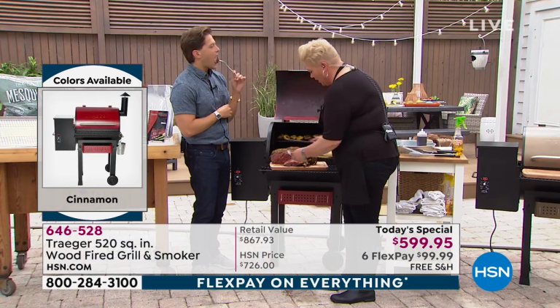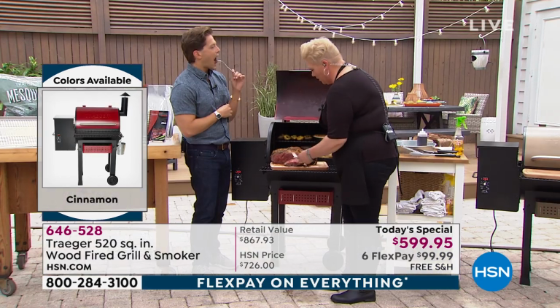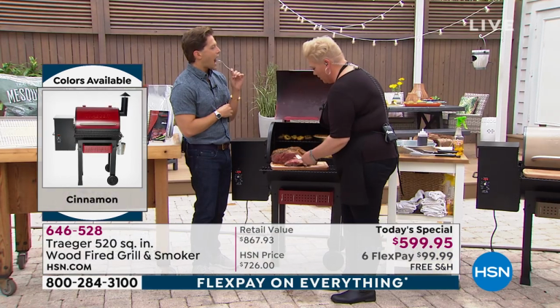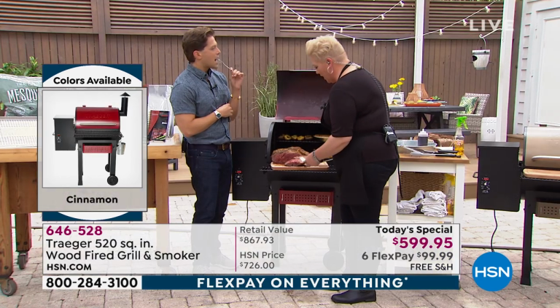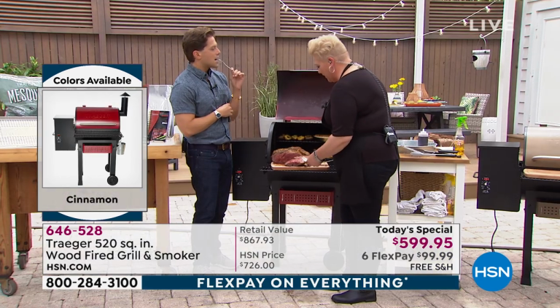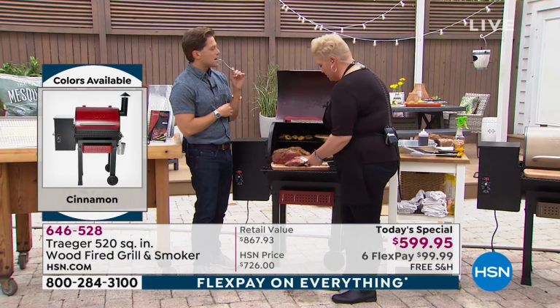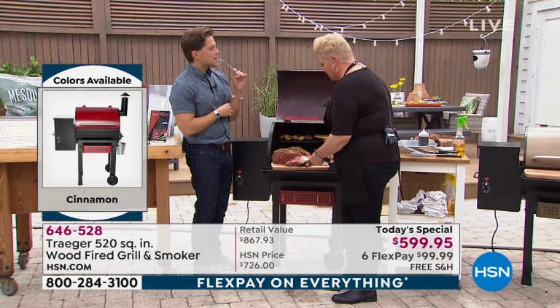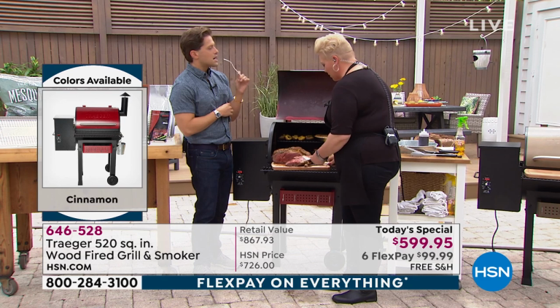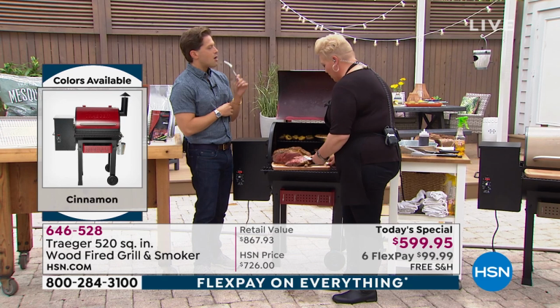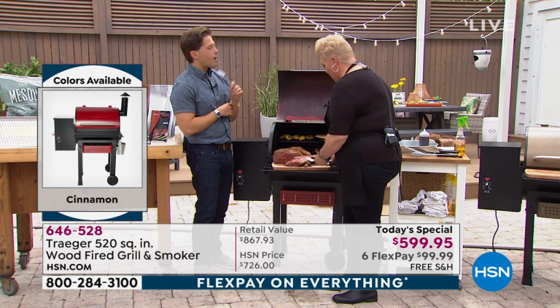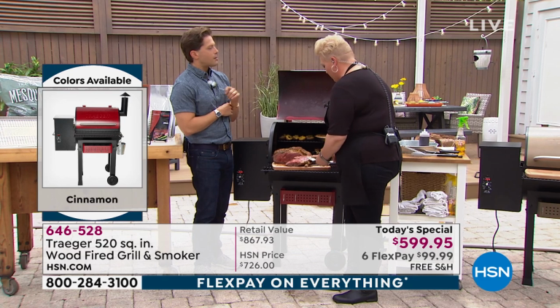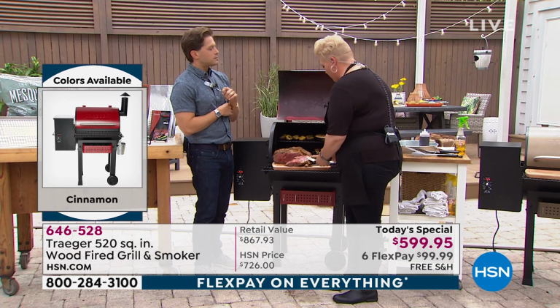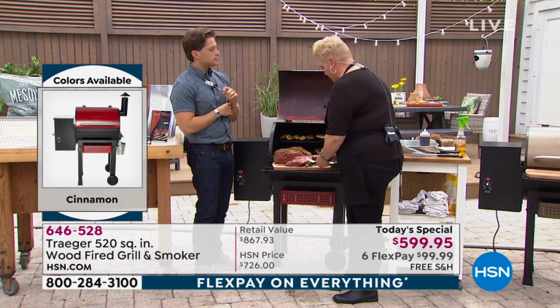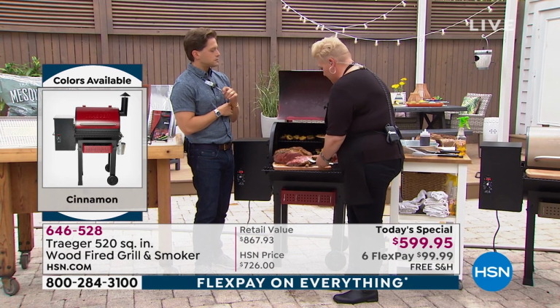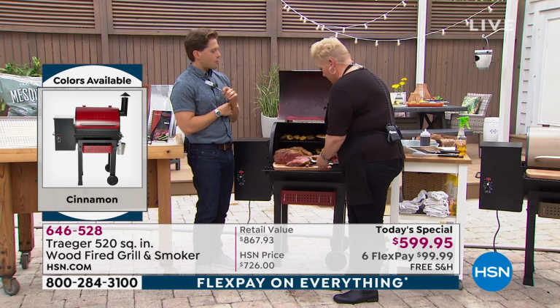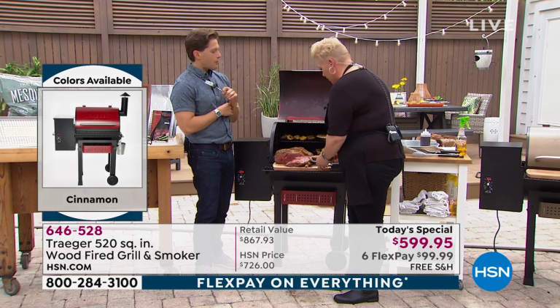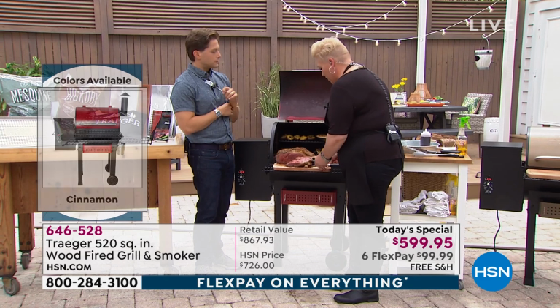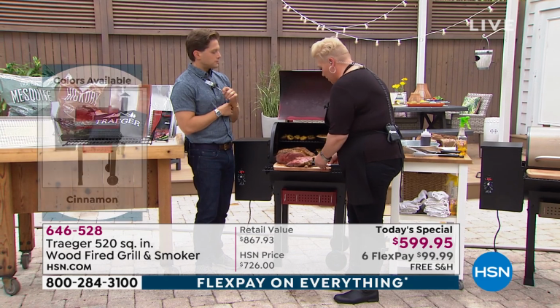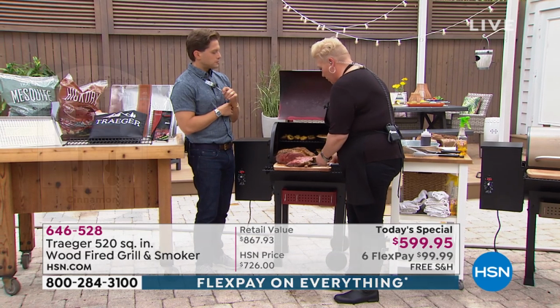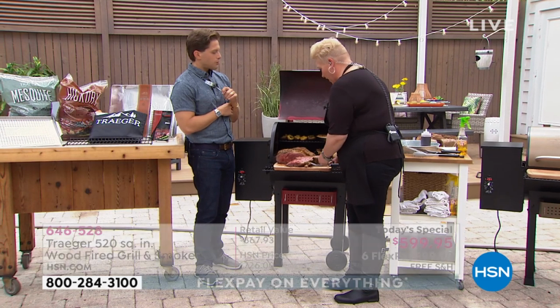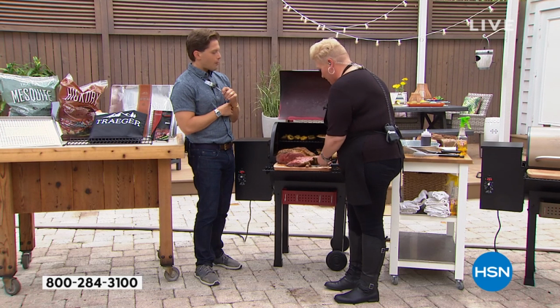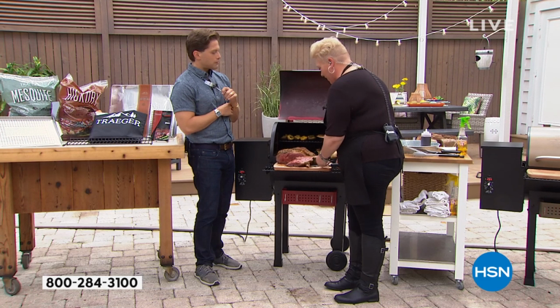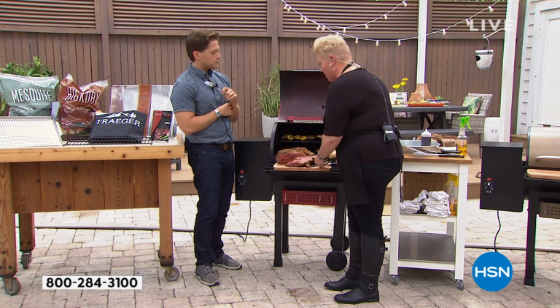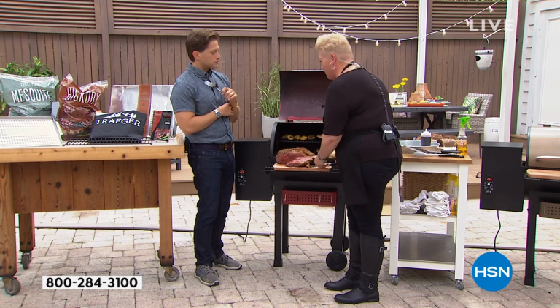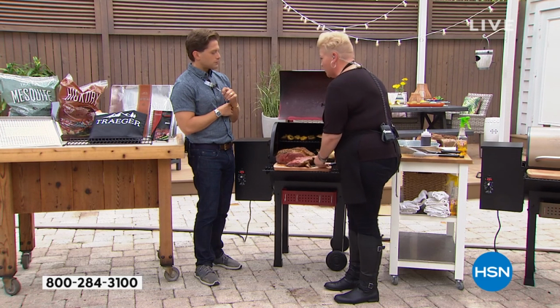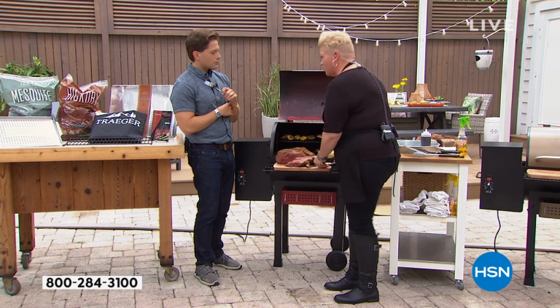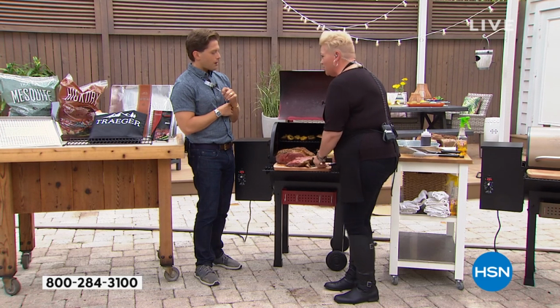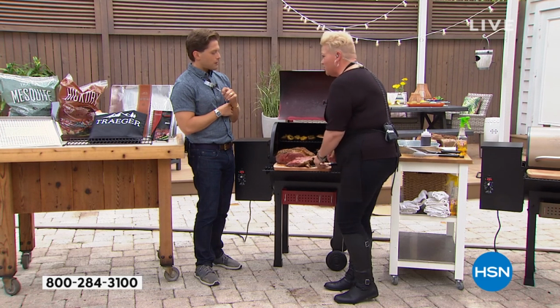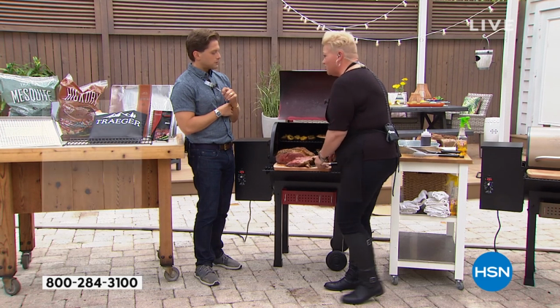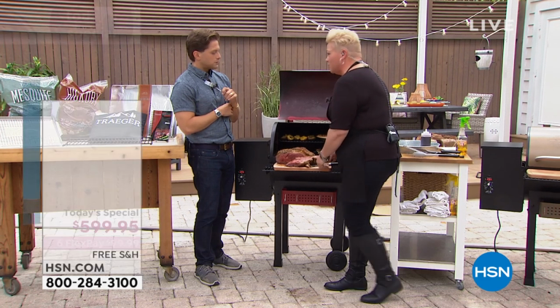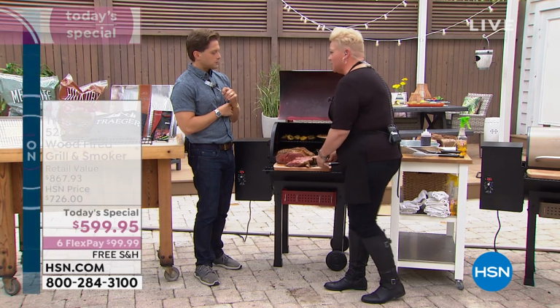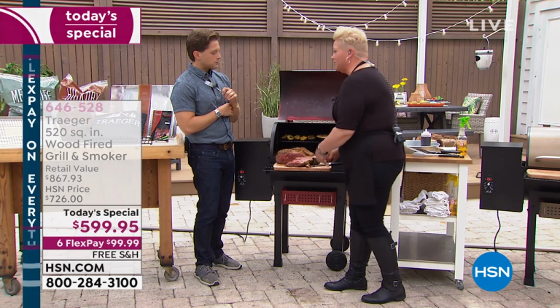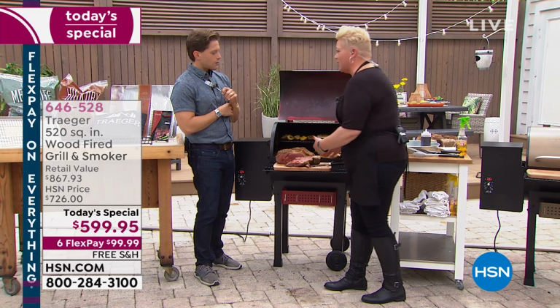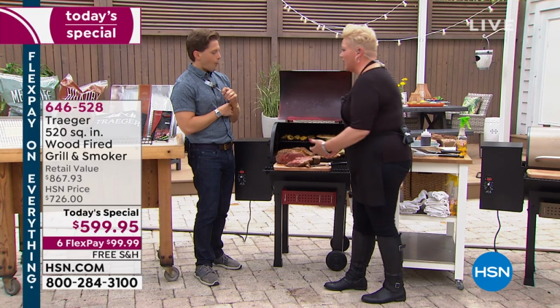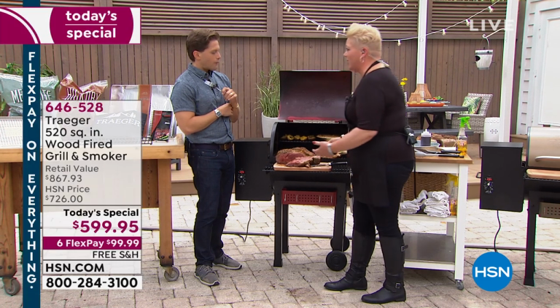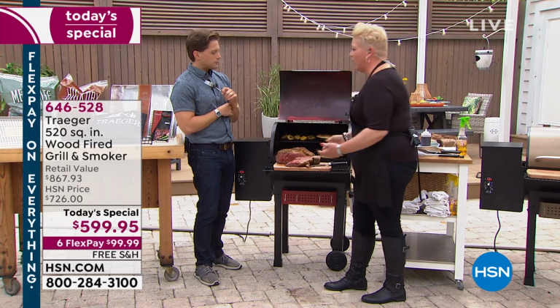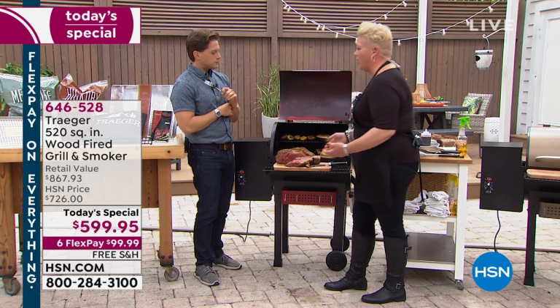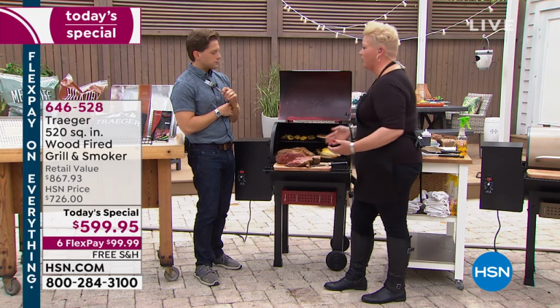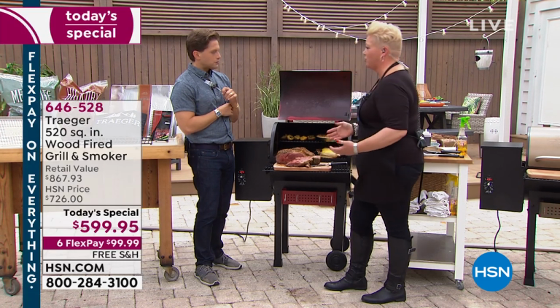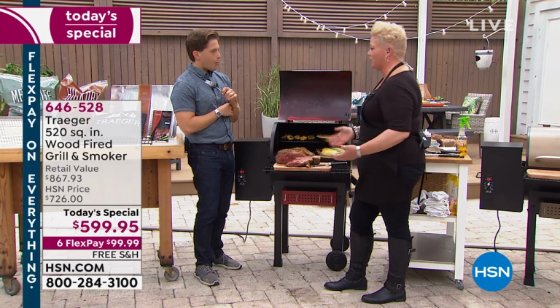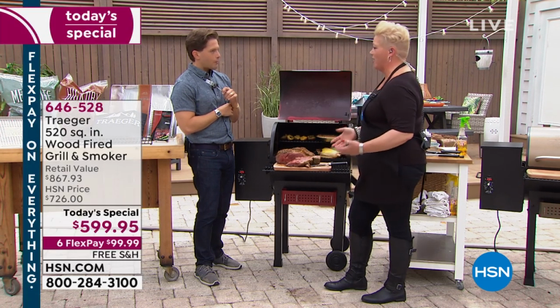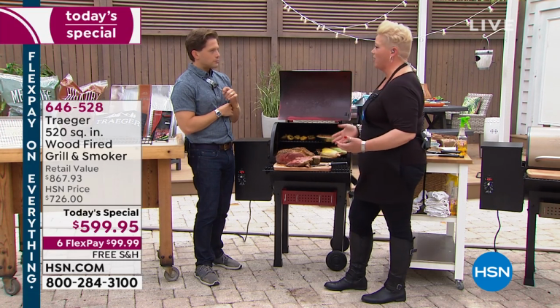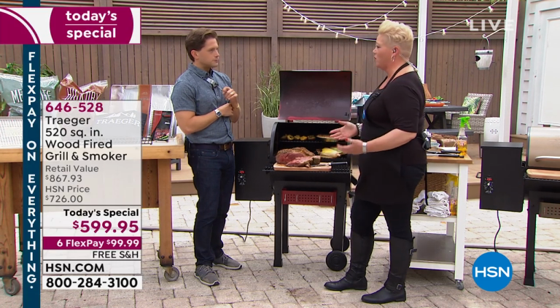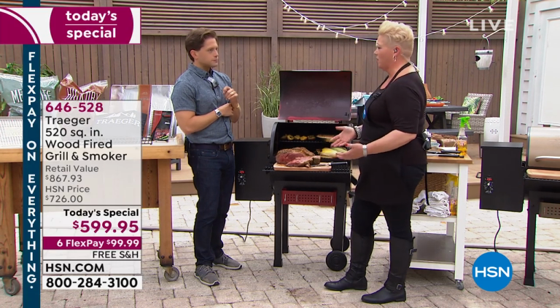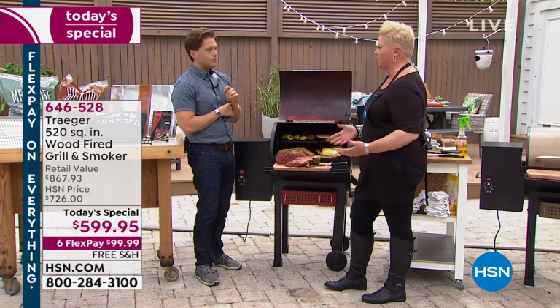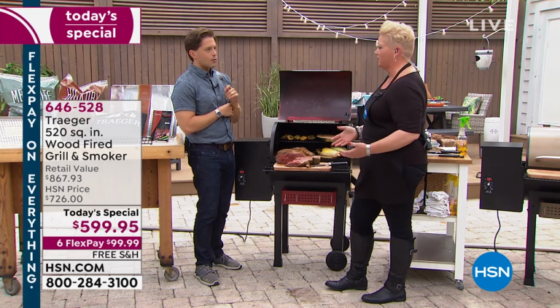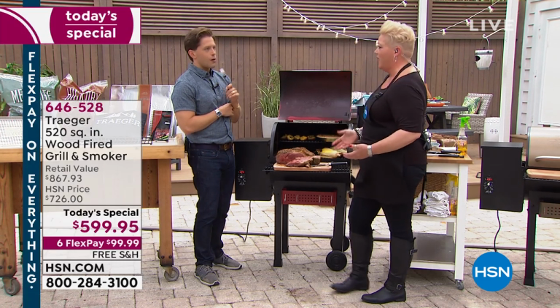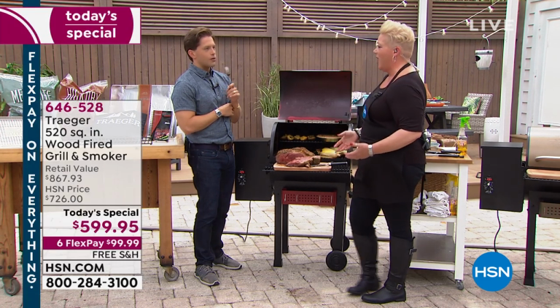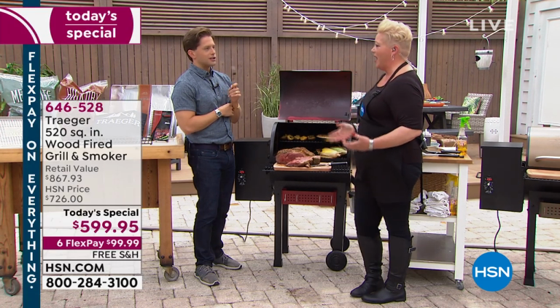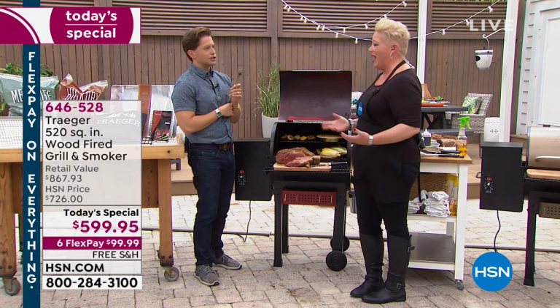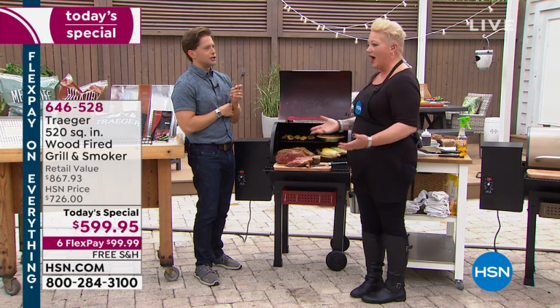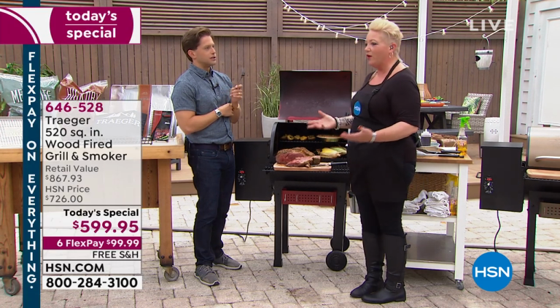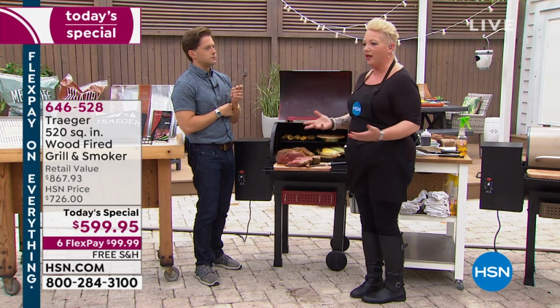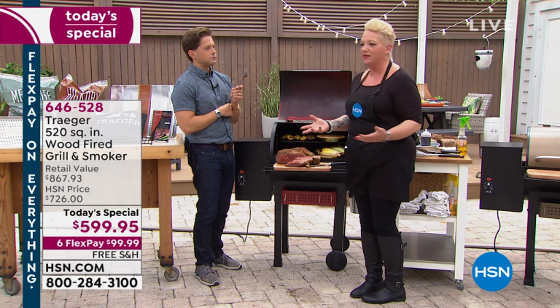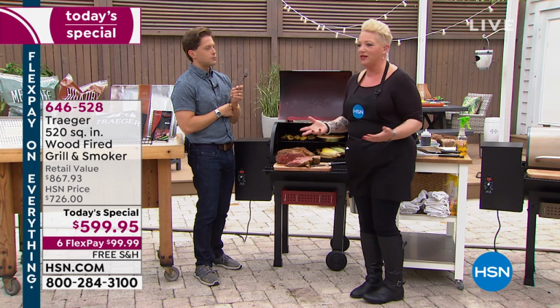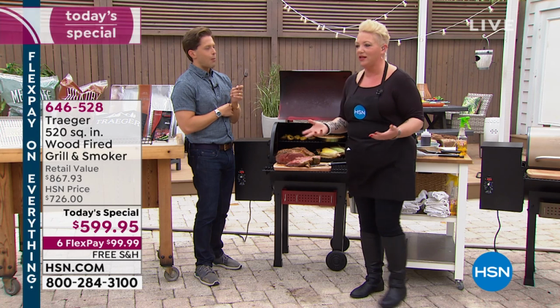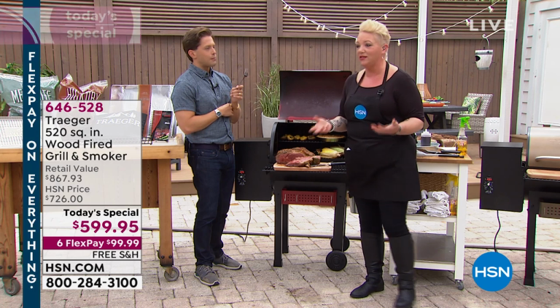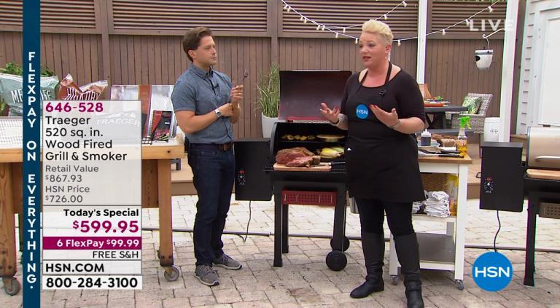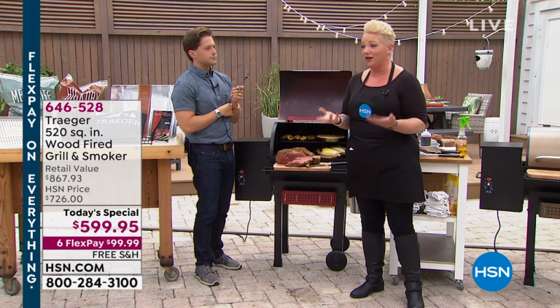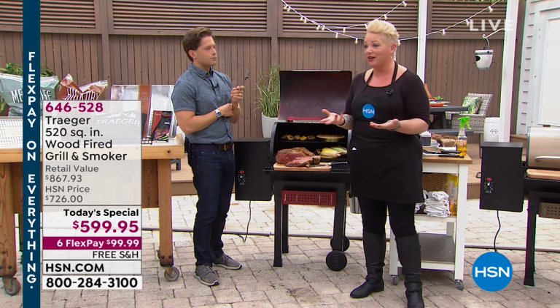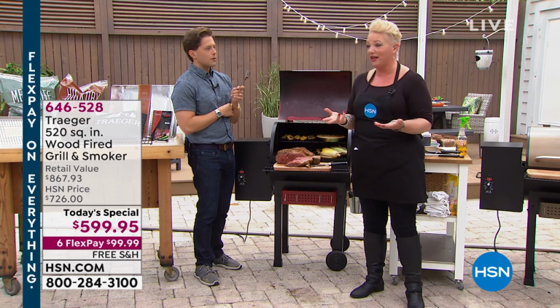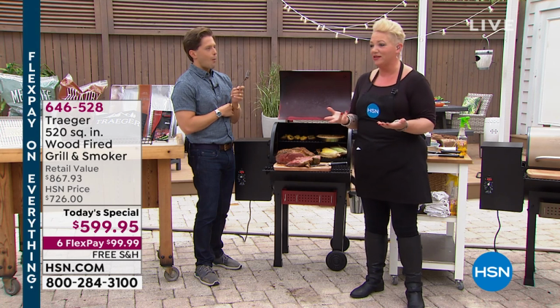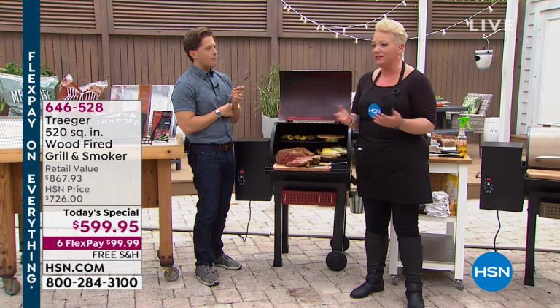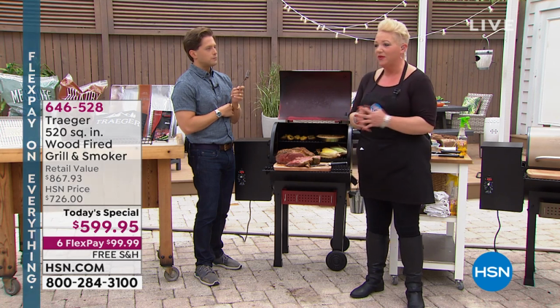It's so amazing — we have an animation that shows exactly how the Traeger works and how easy it is. One of the great things is you just have to plug it in, fill the hopper with gorgeous 100% all-natural wood pellets.